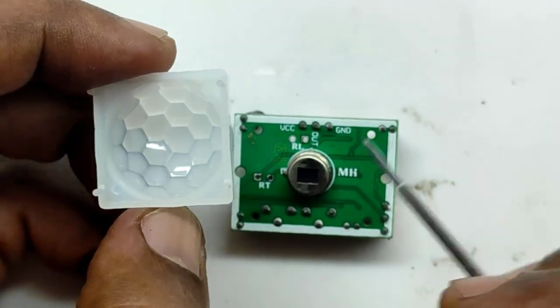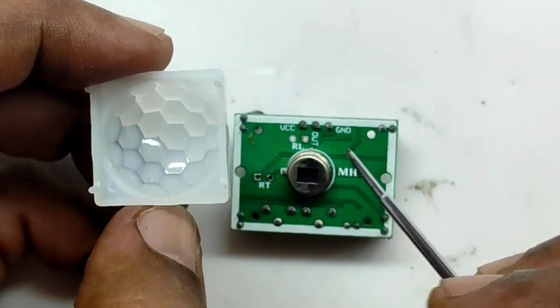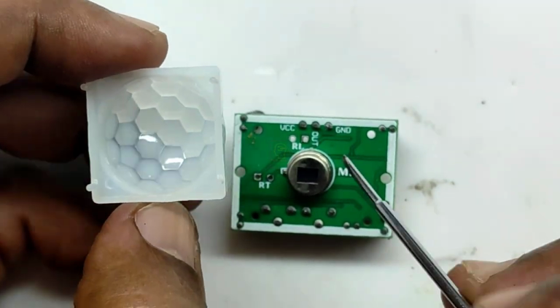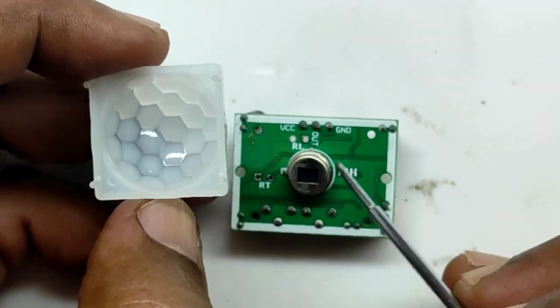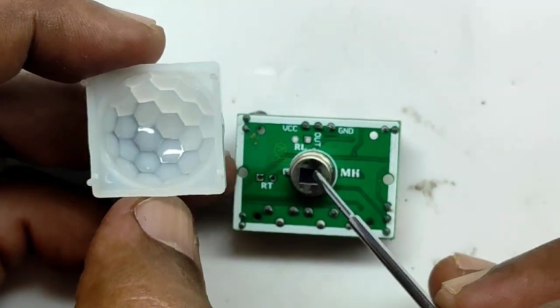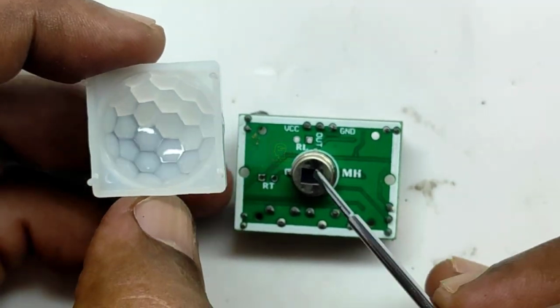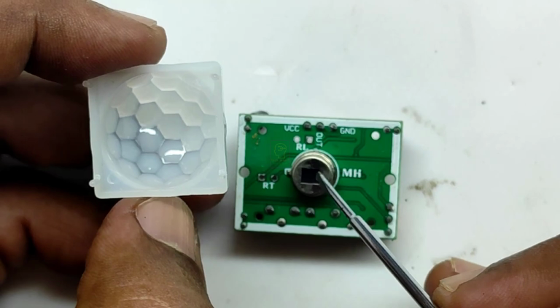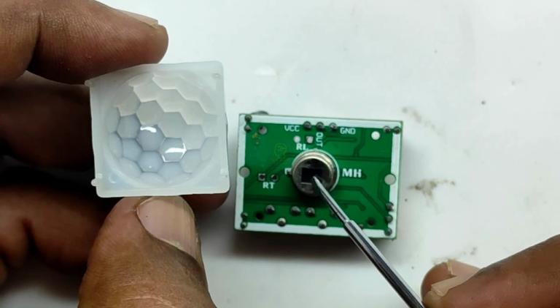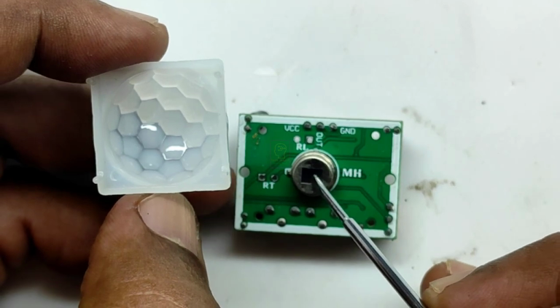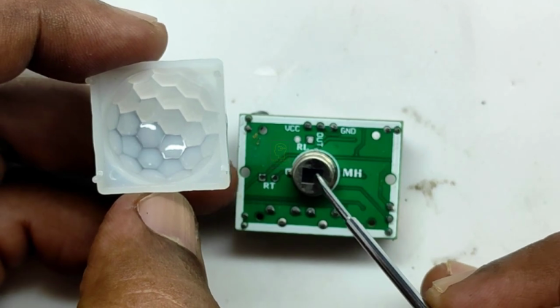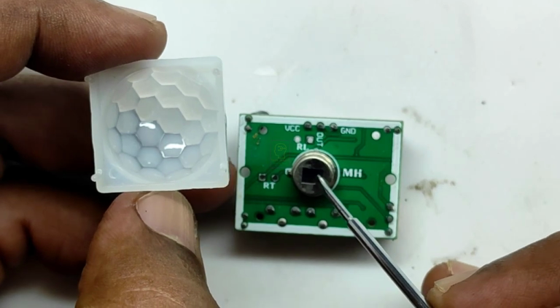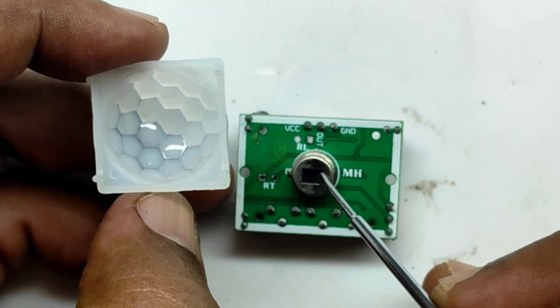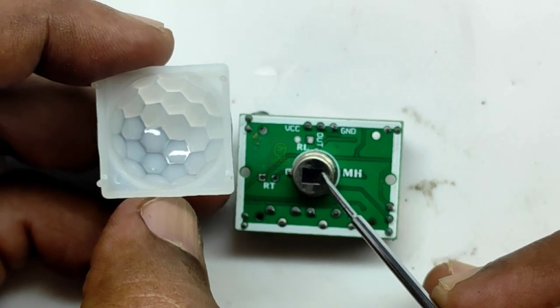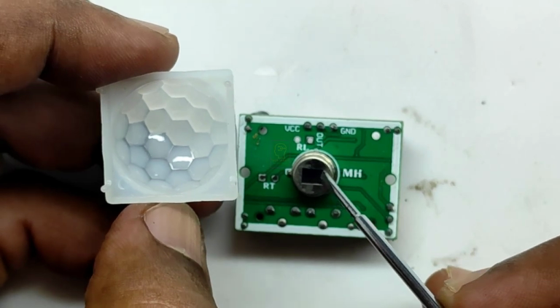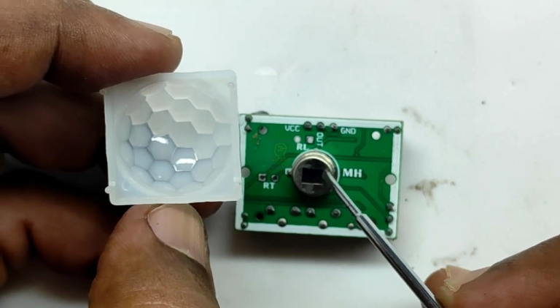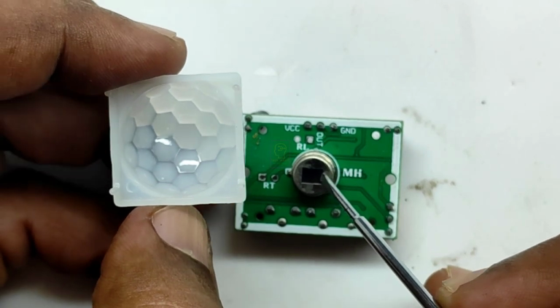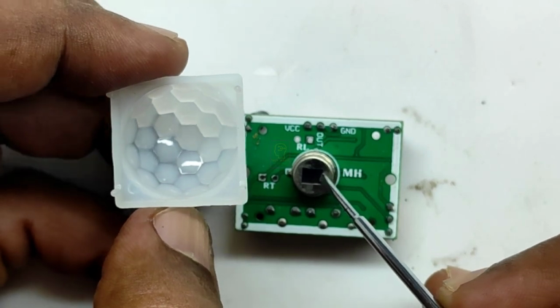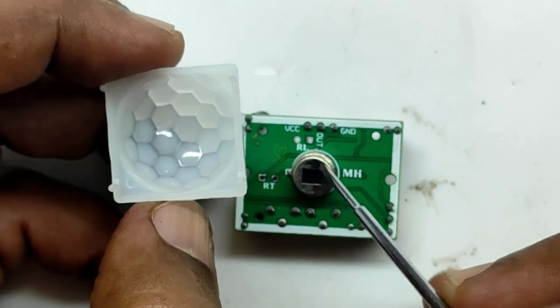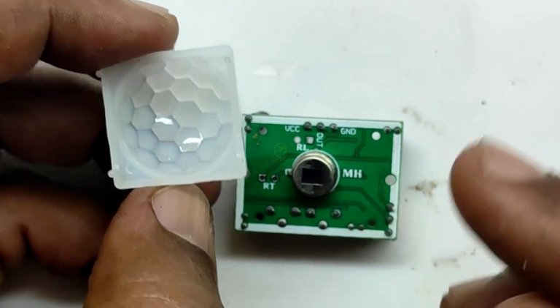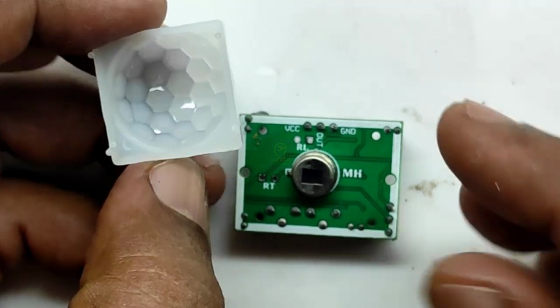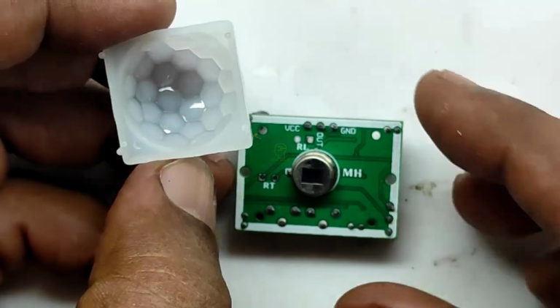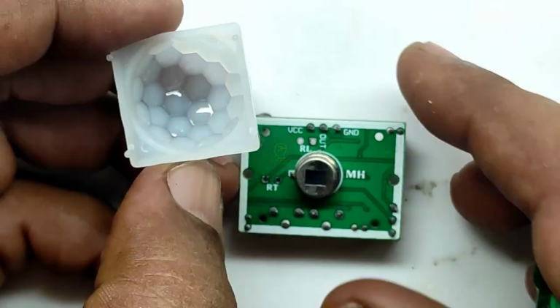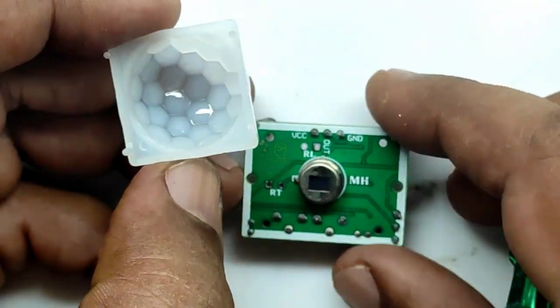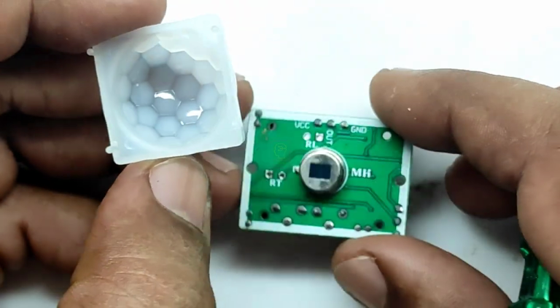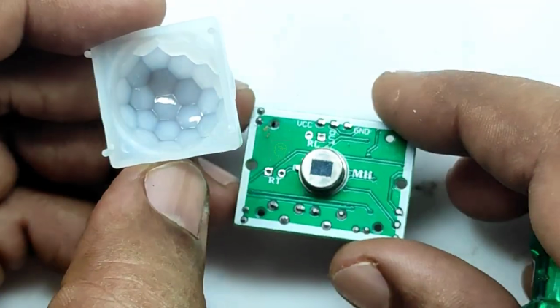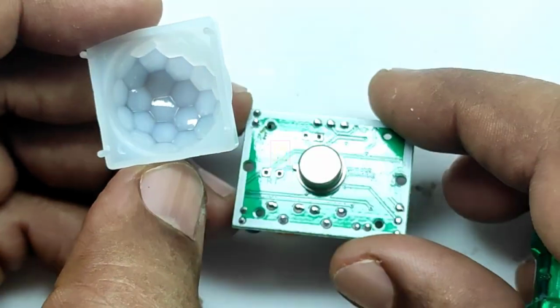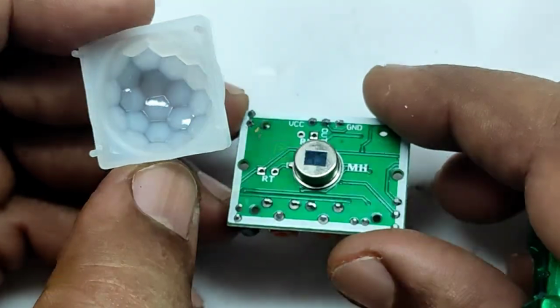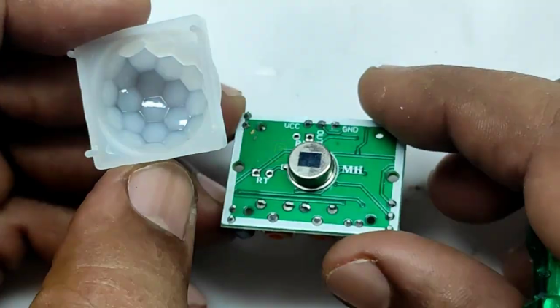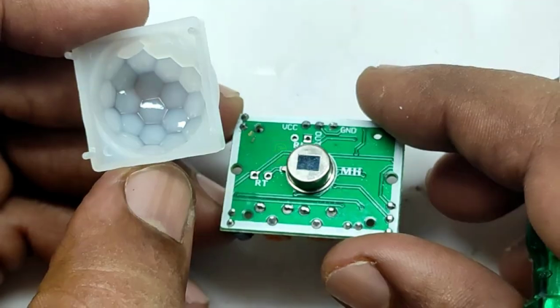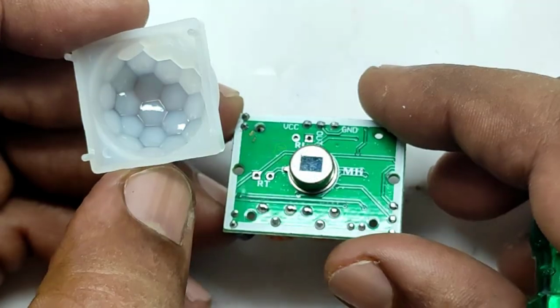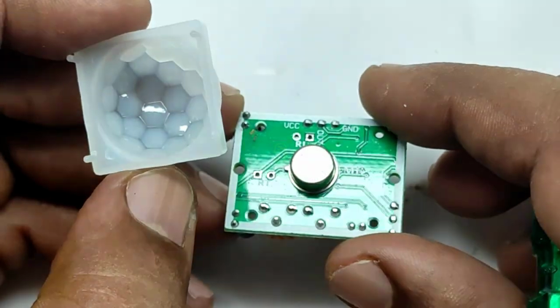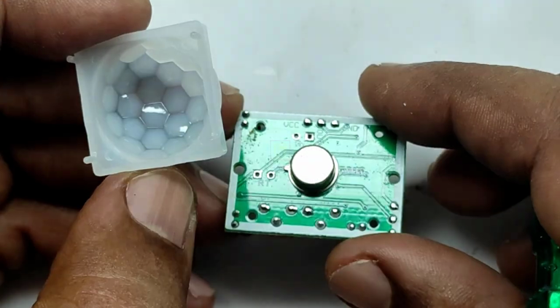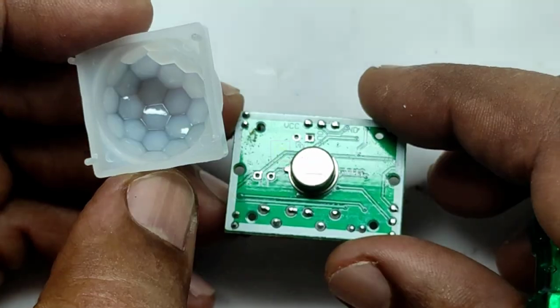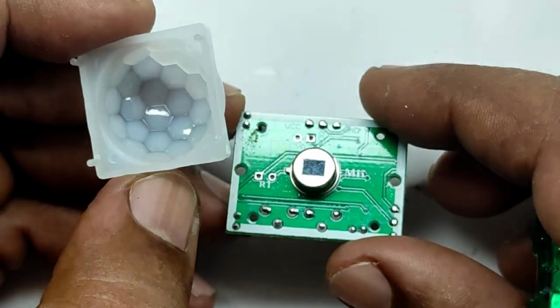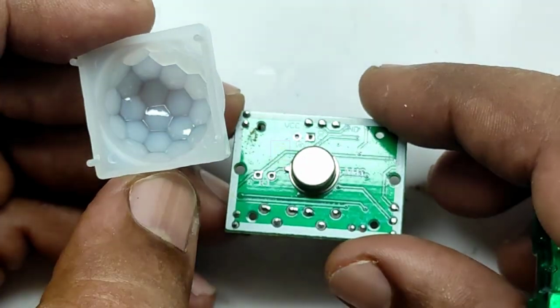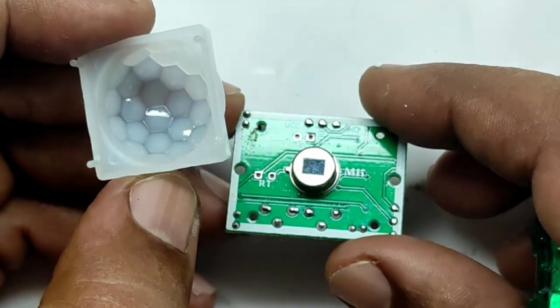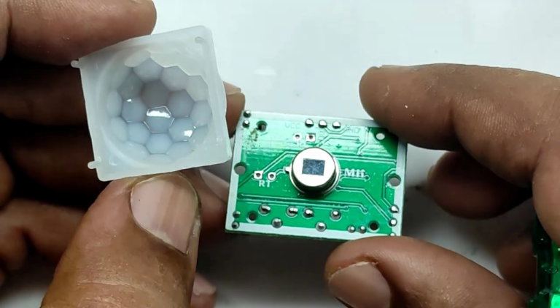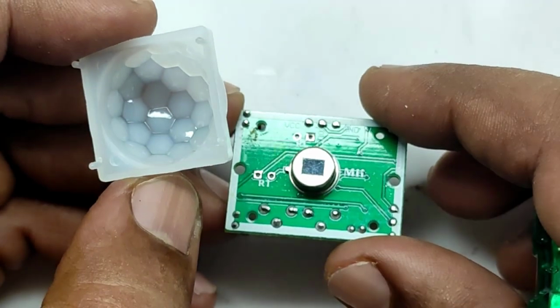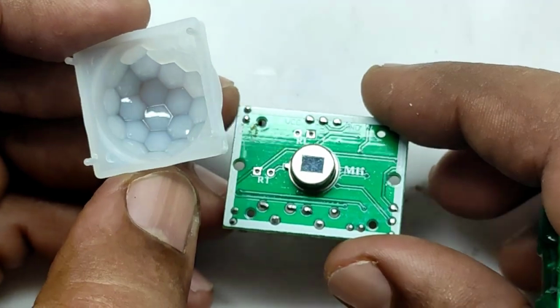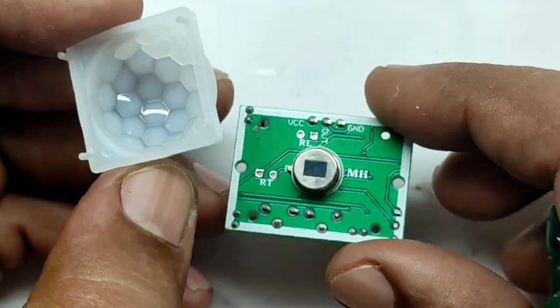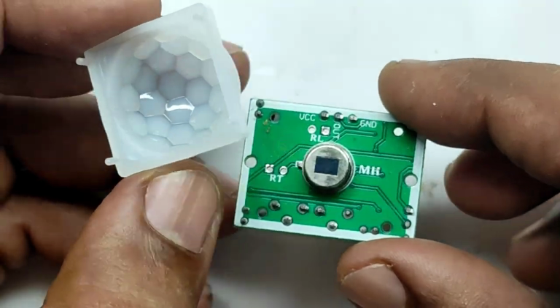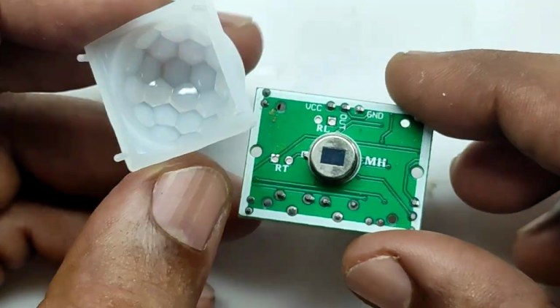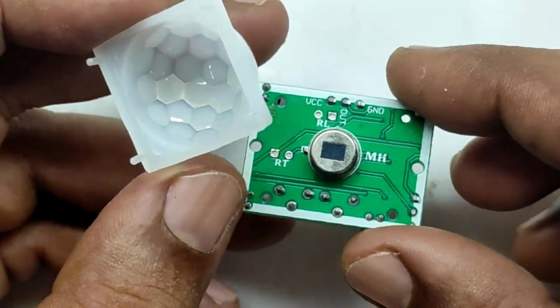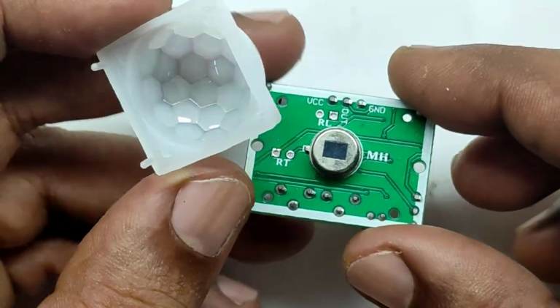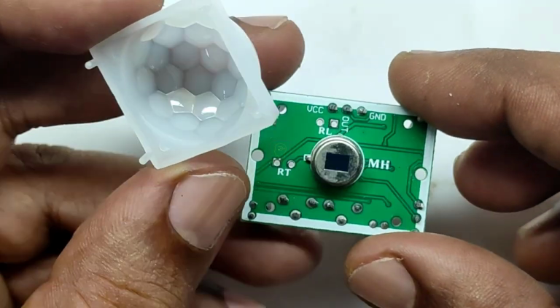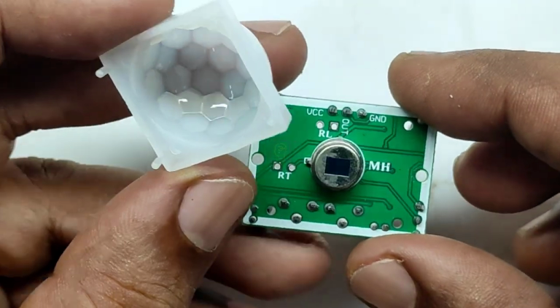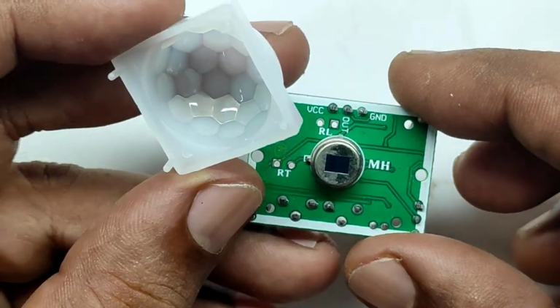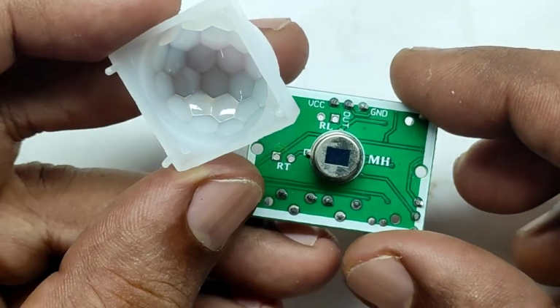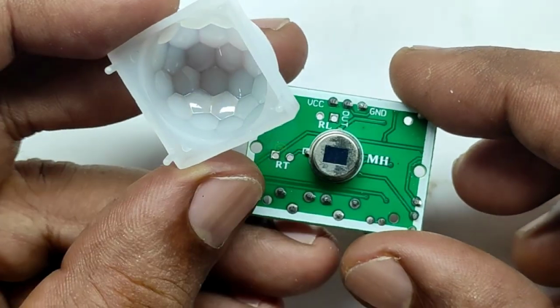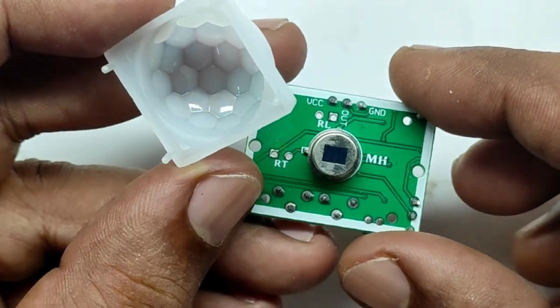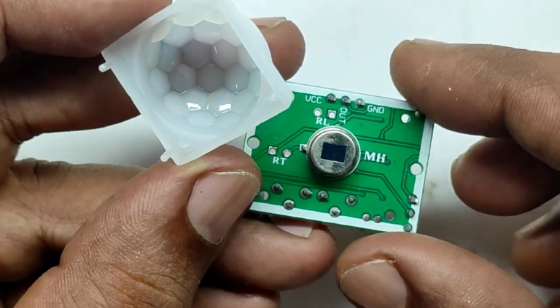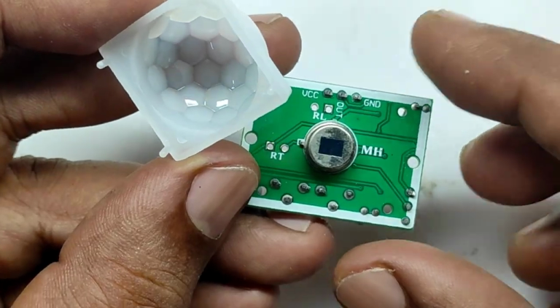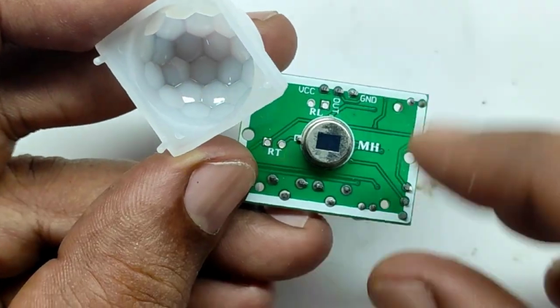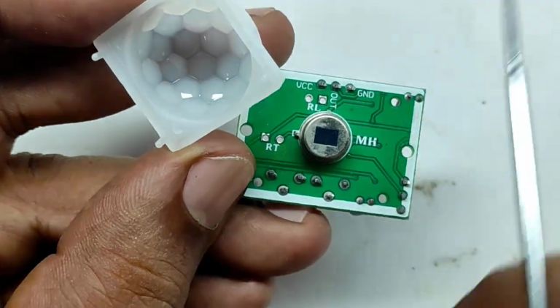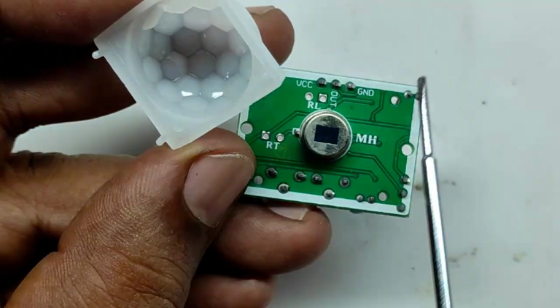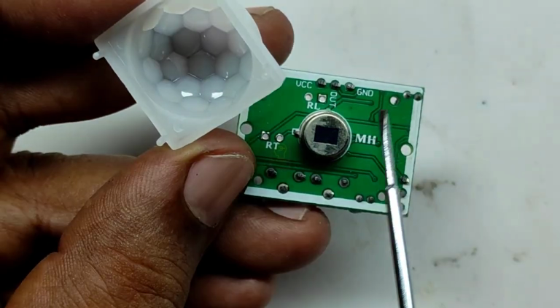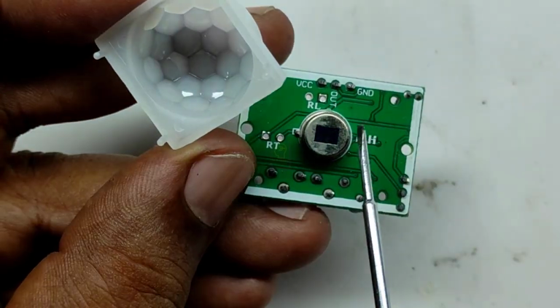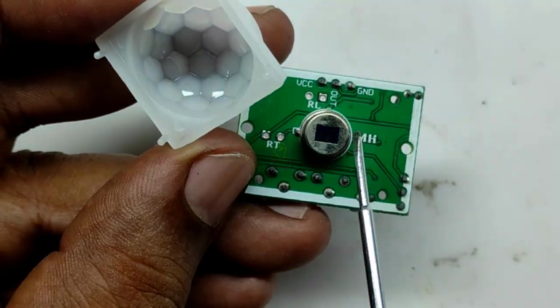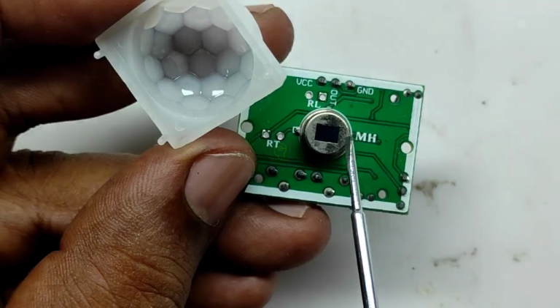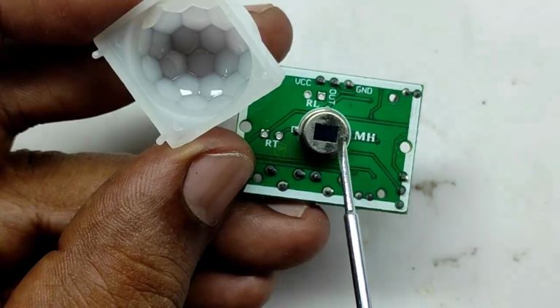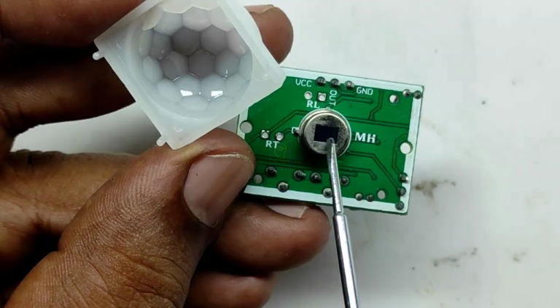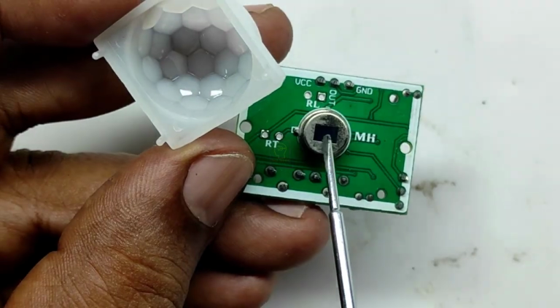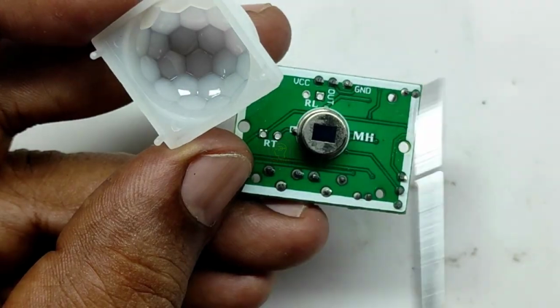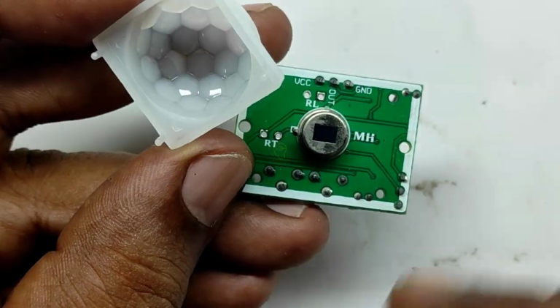I believe this helps you to get a fair knowledge about this PIR module. If you have any doubt please comment on this video.